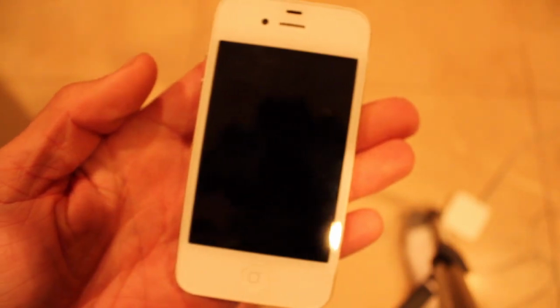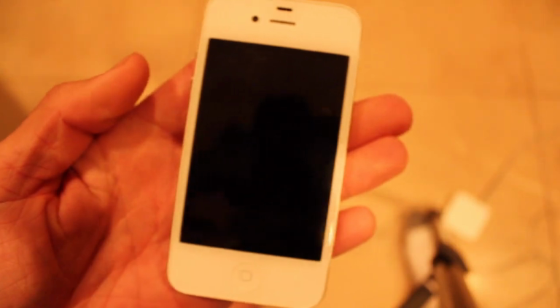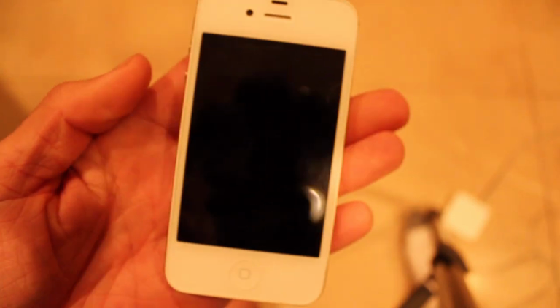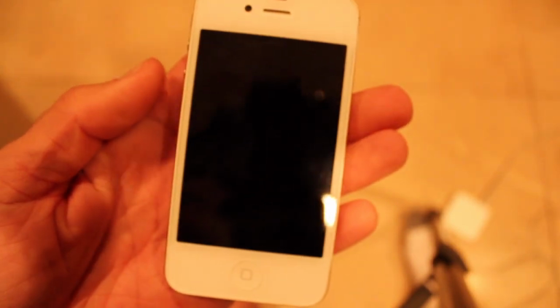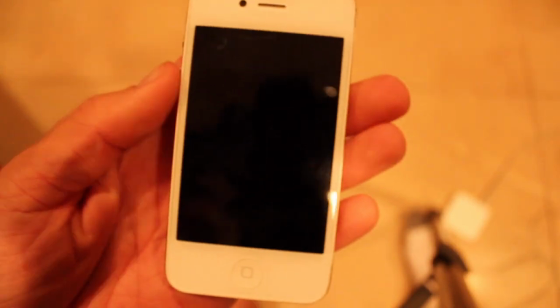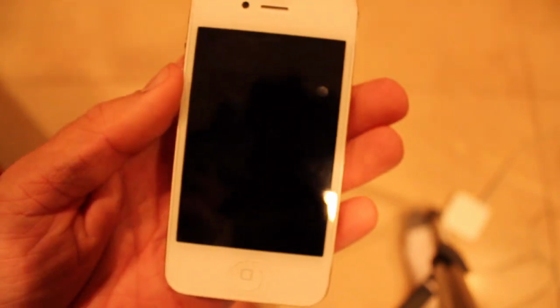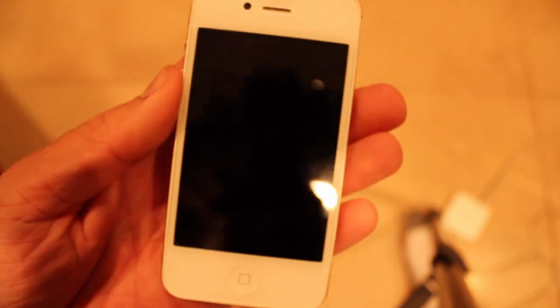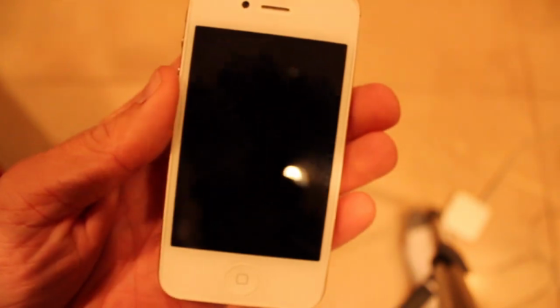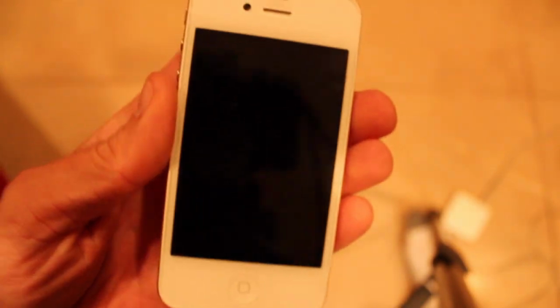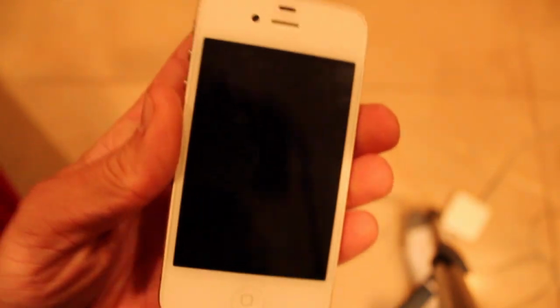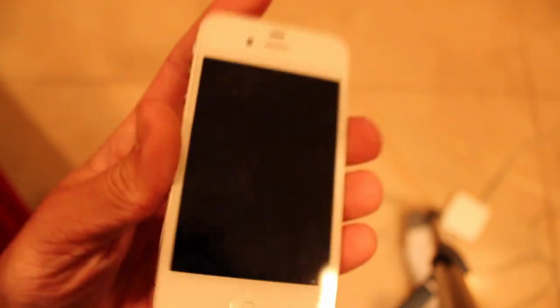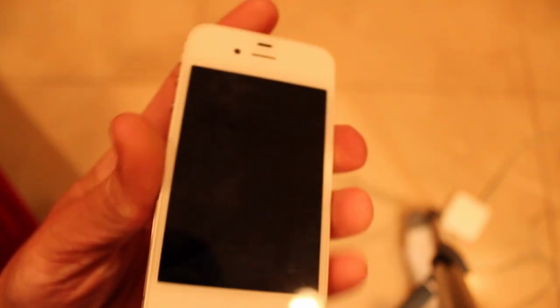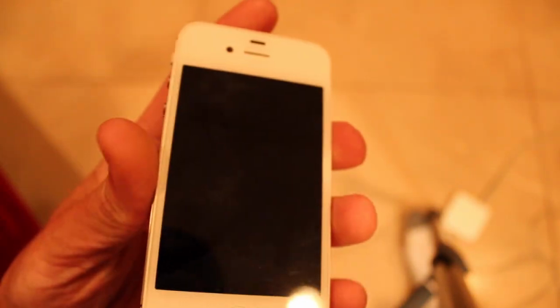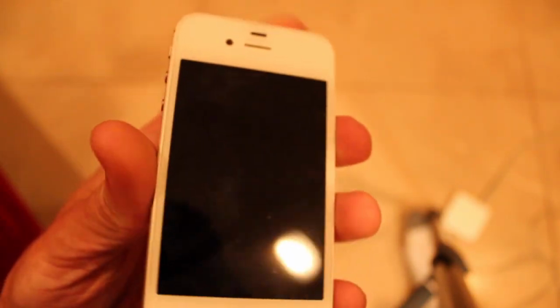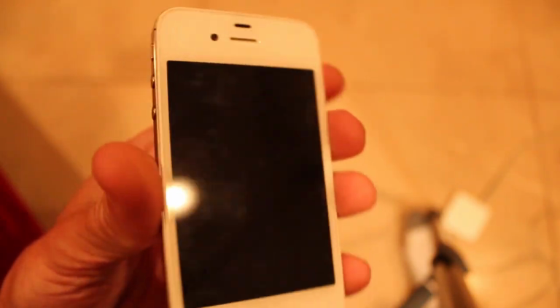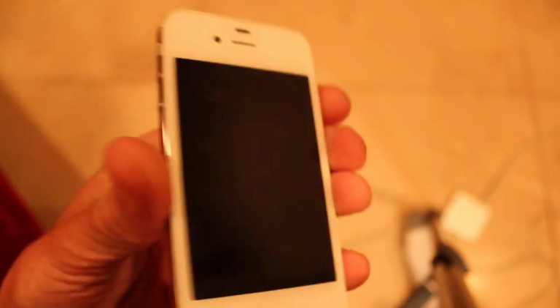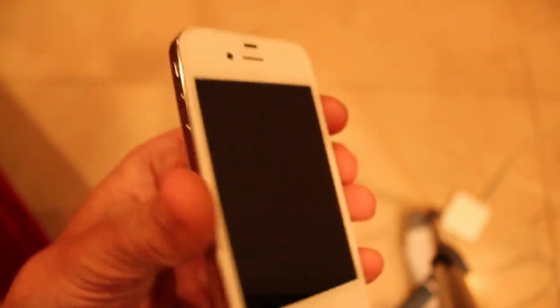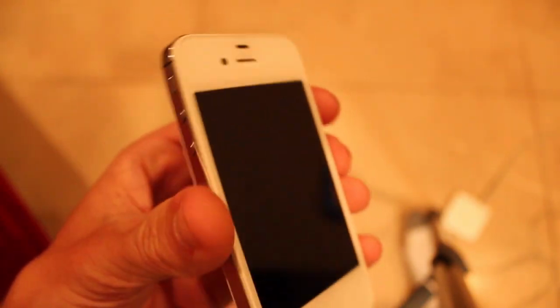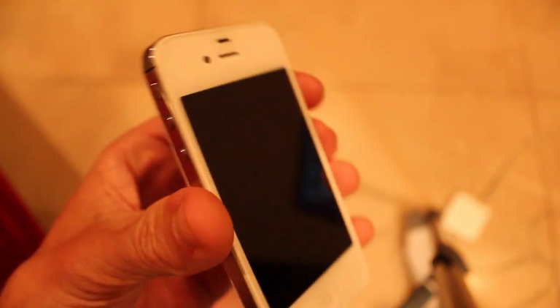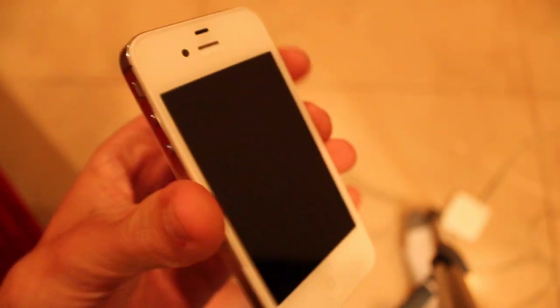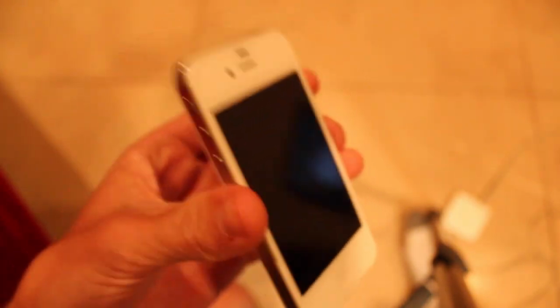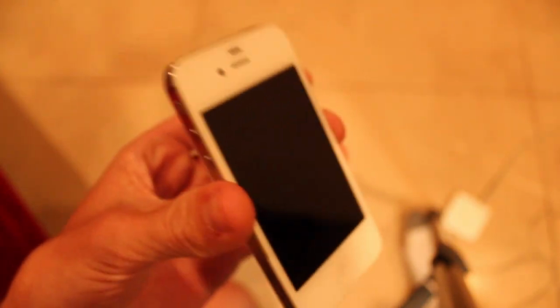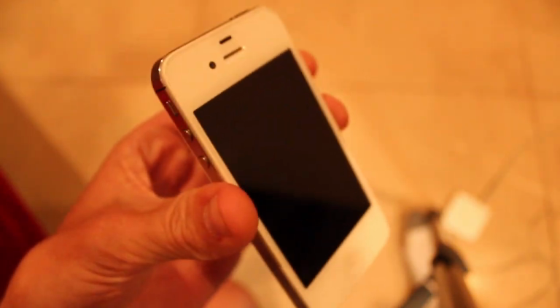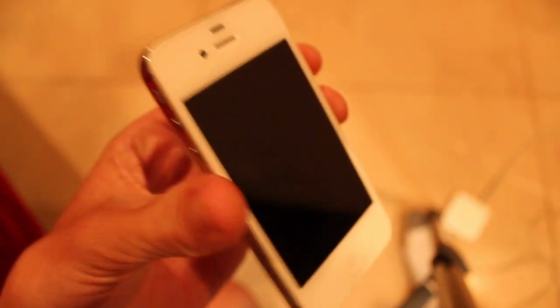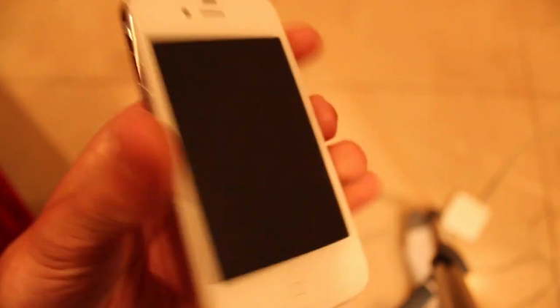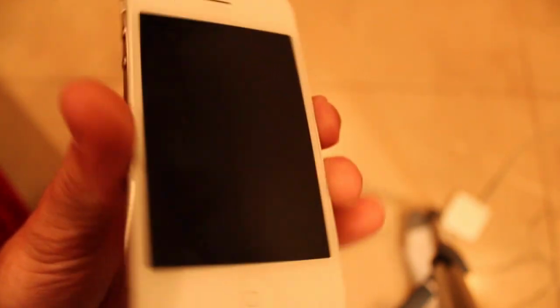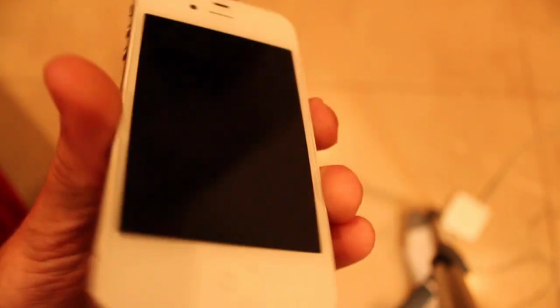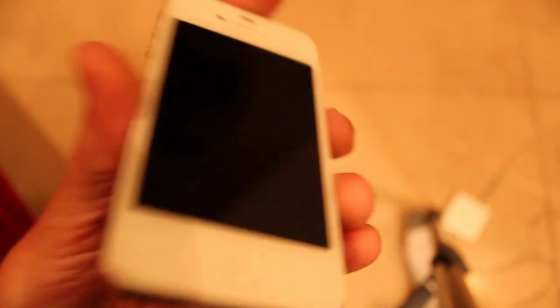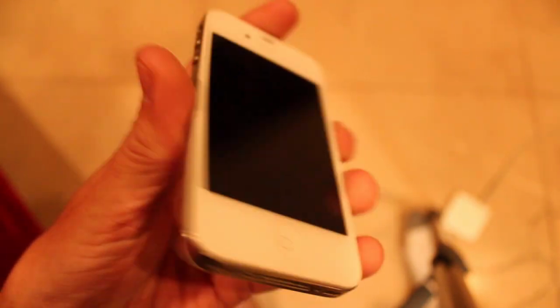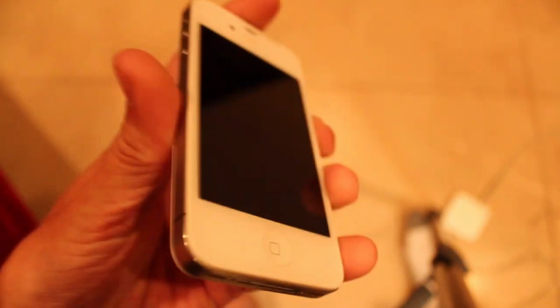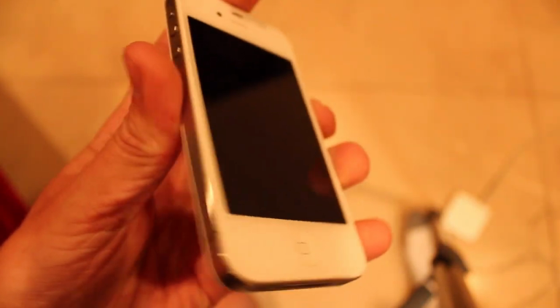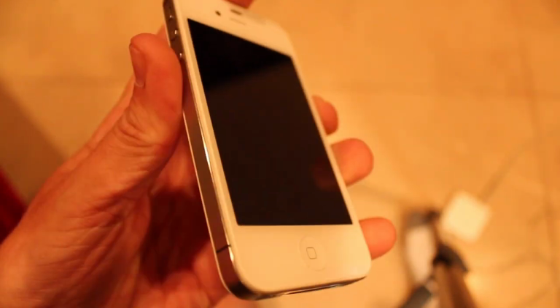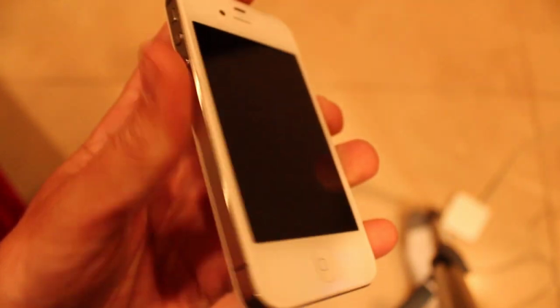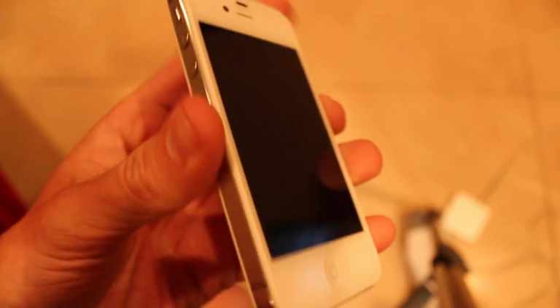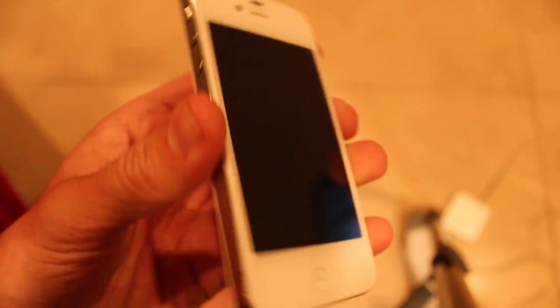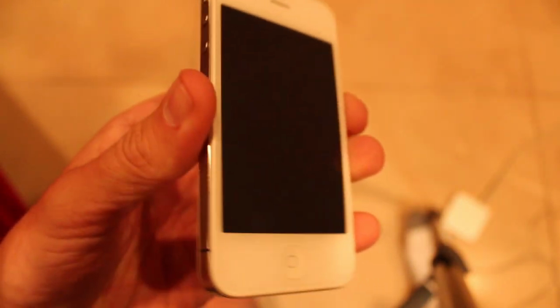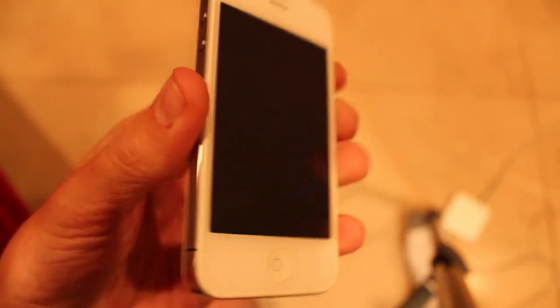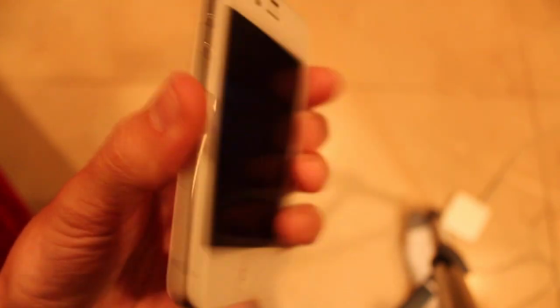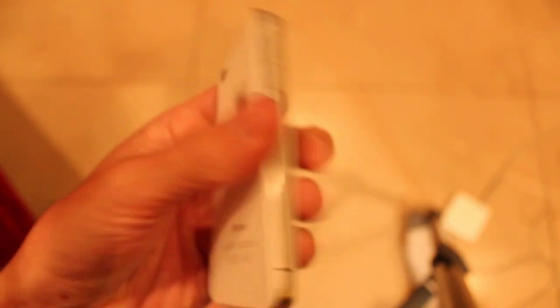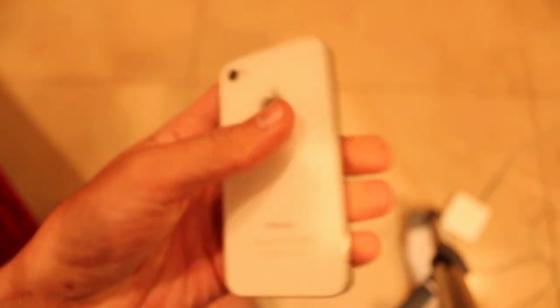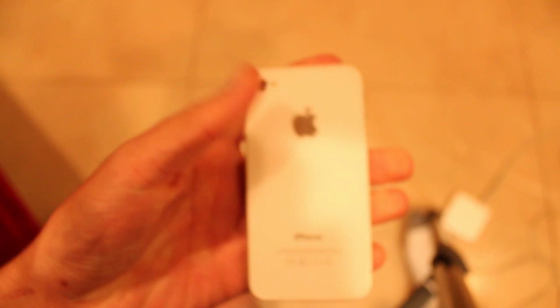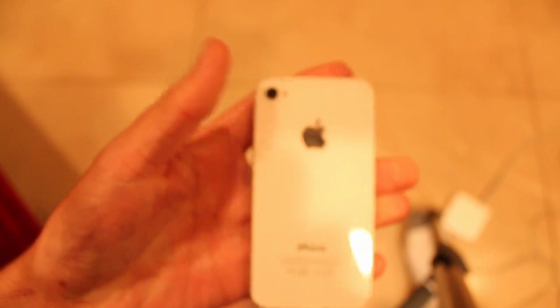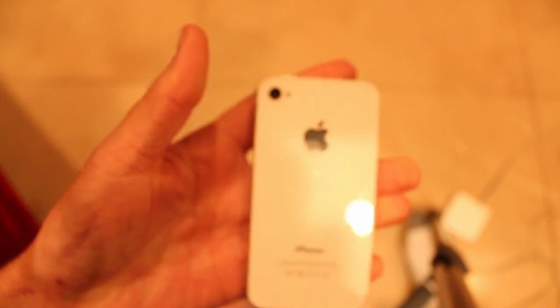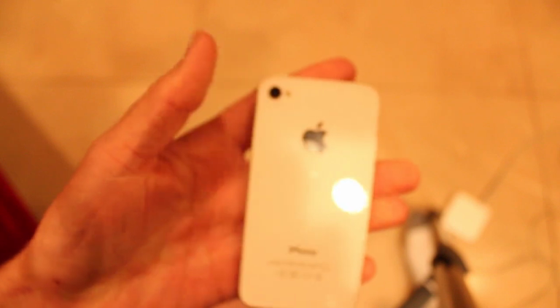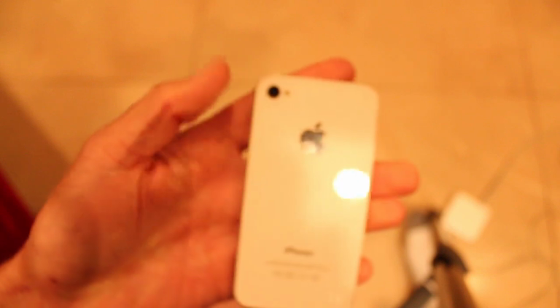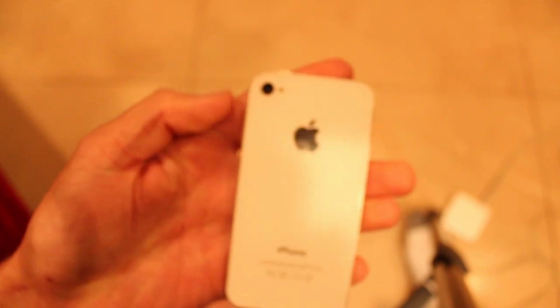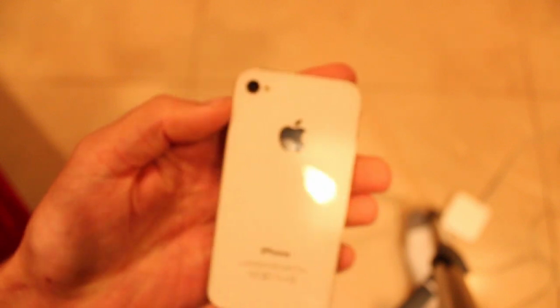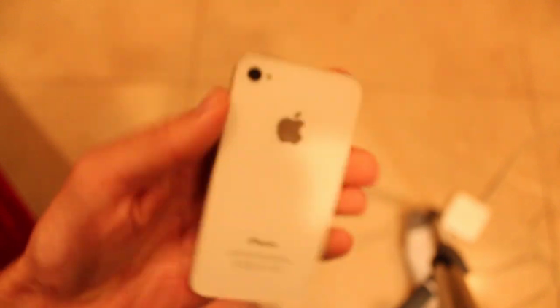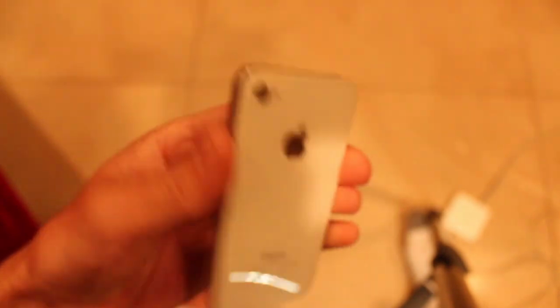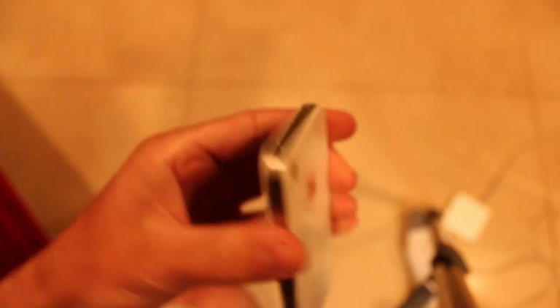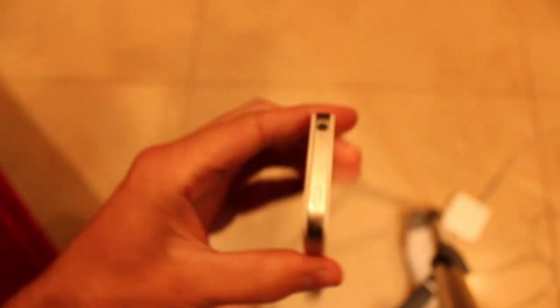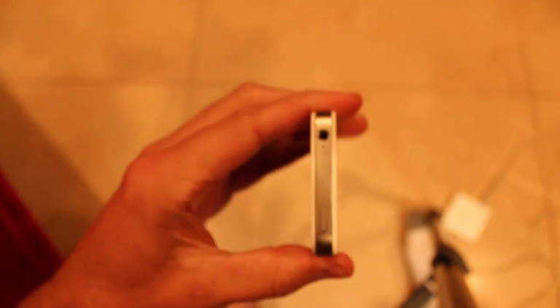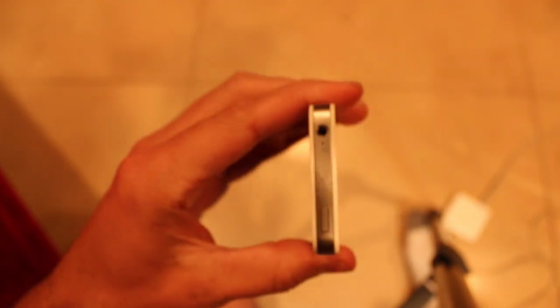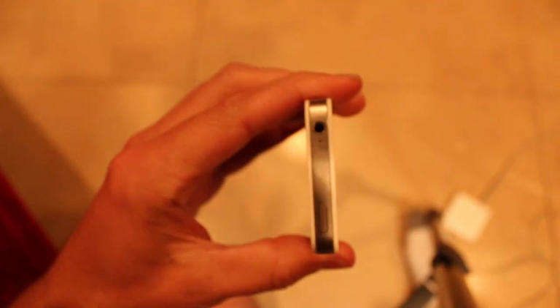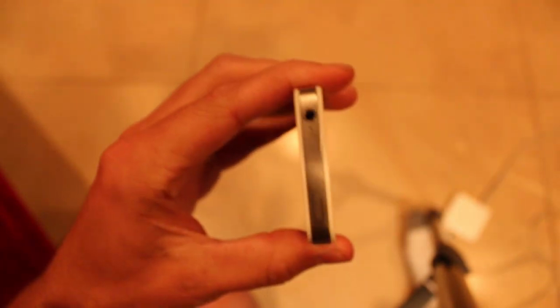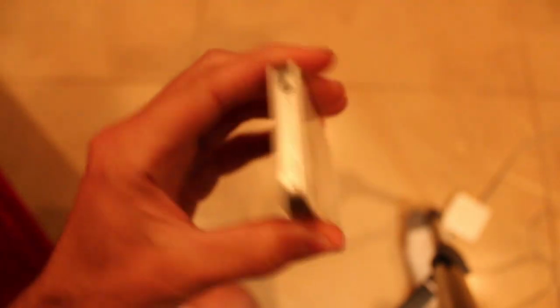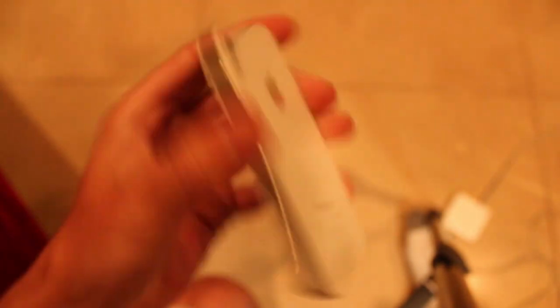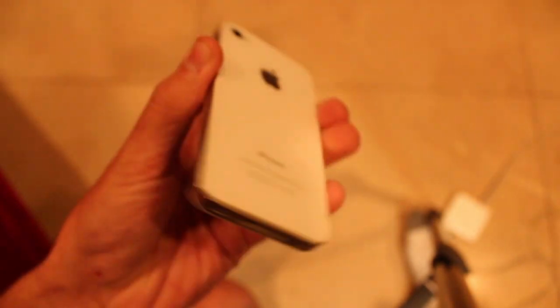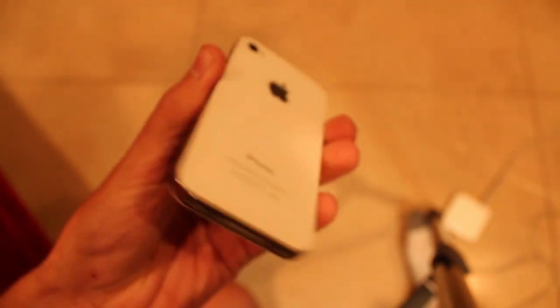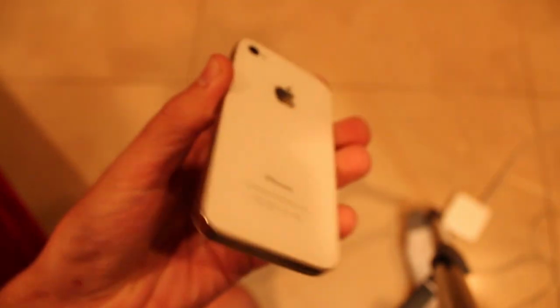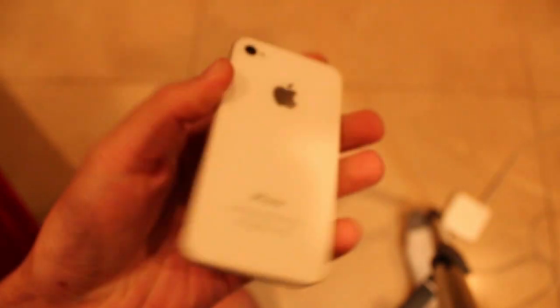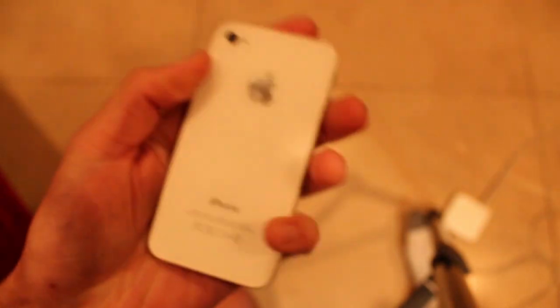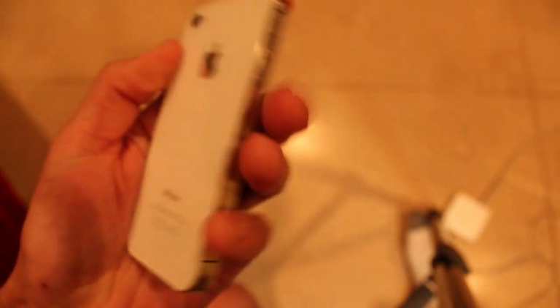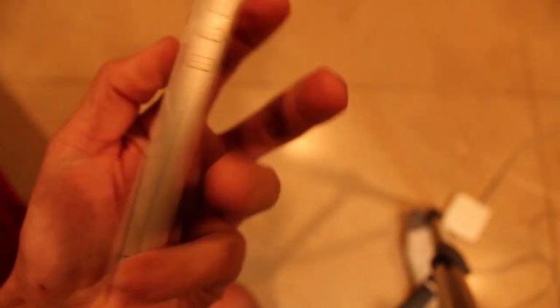In this video I'm going to show you how to check for water damage on an iPhone 4S GSM model.